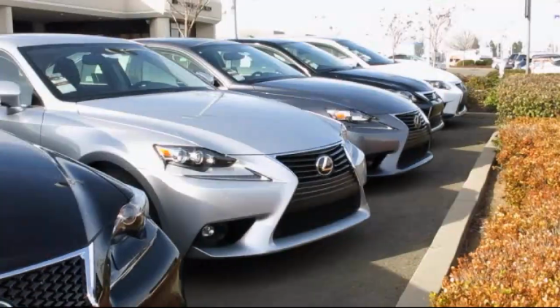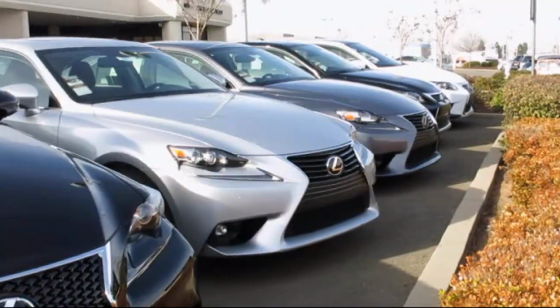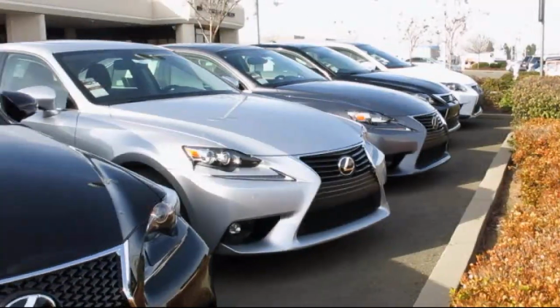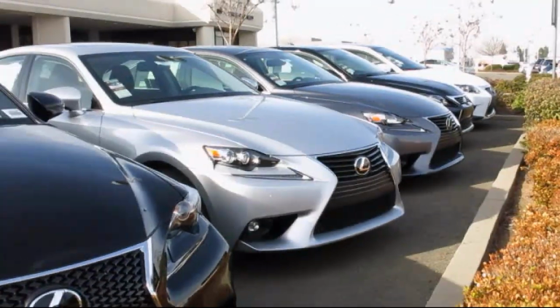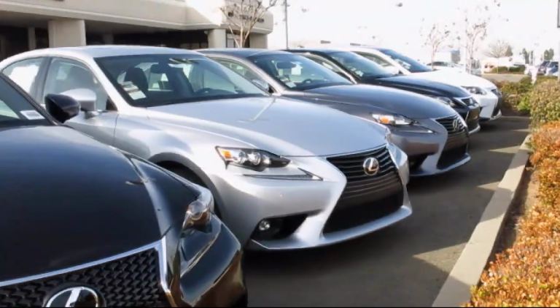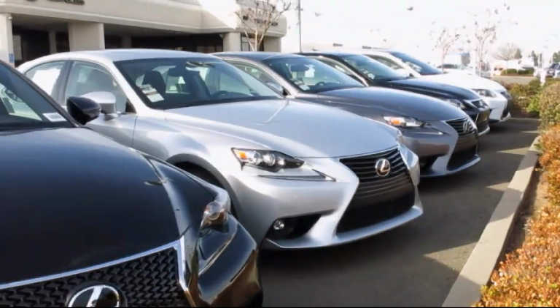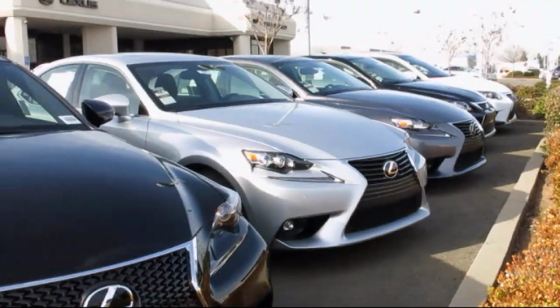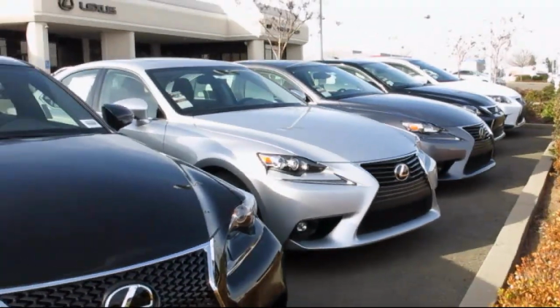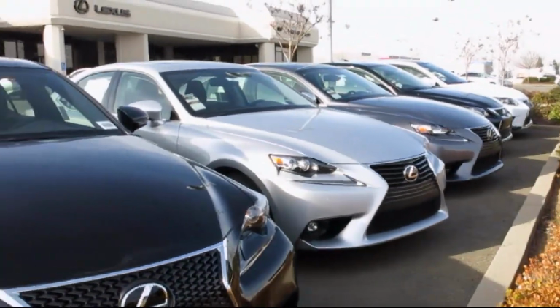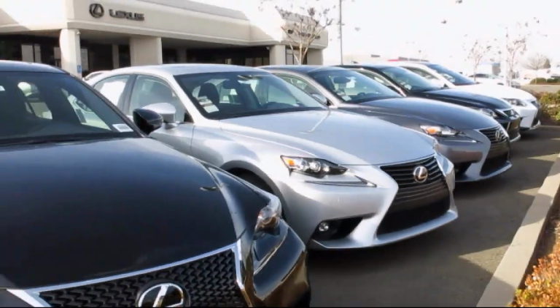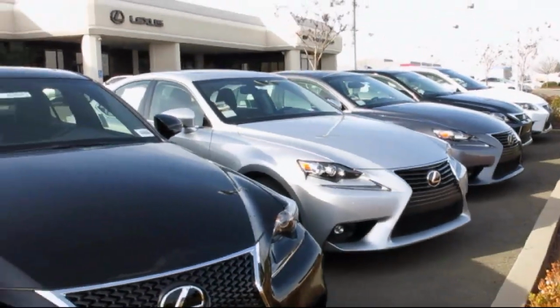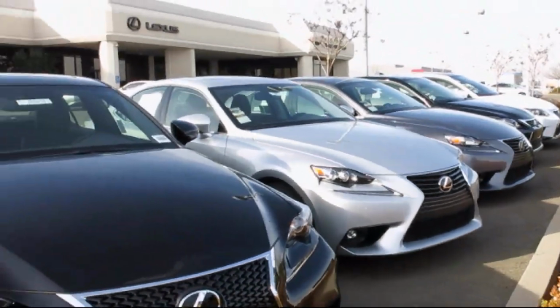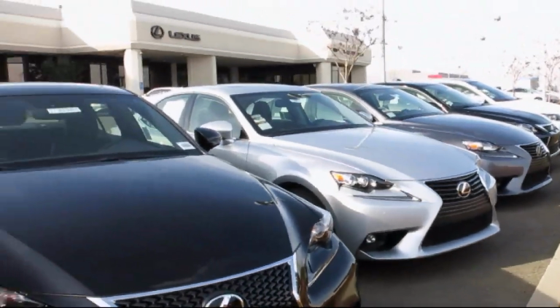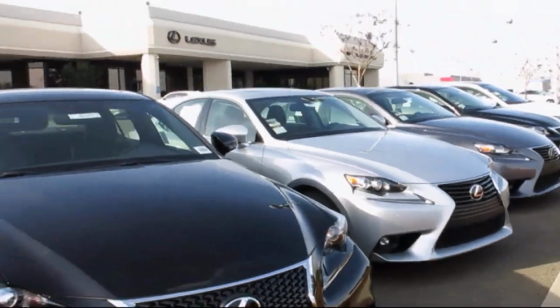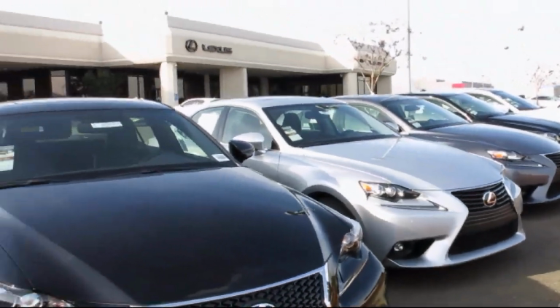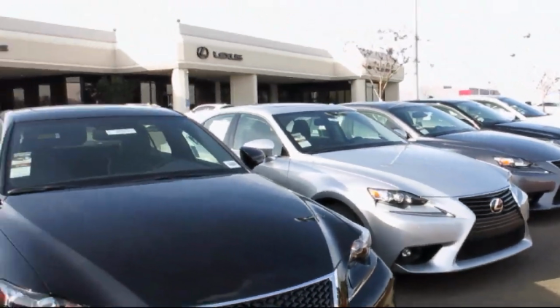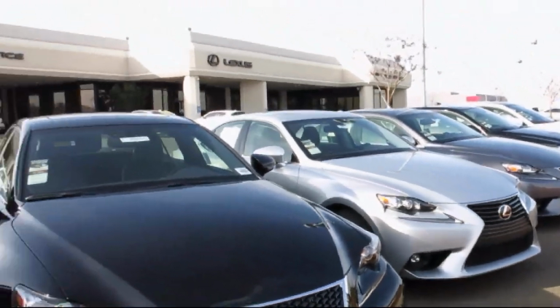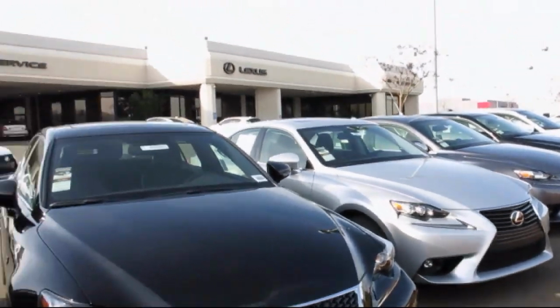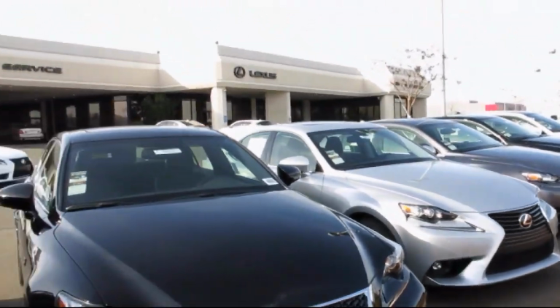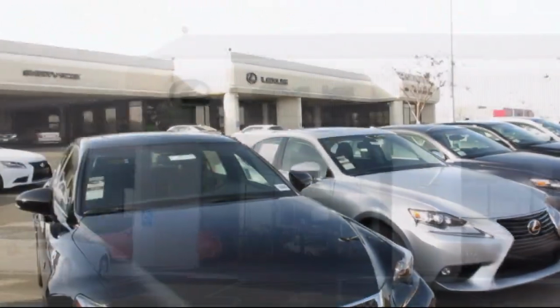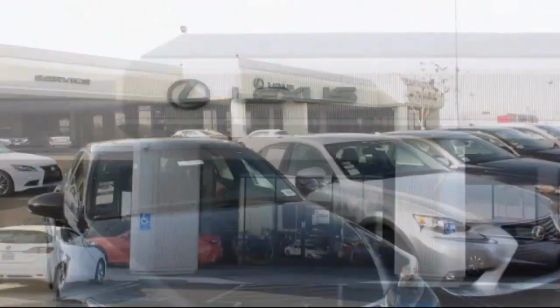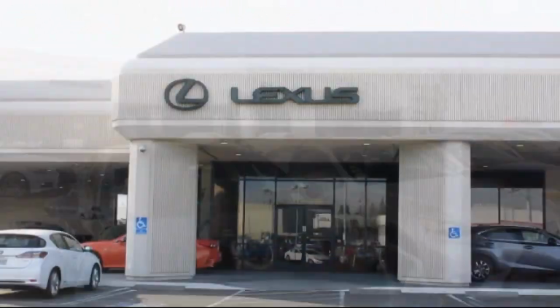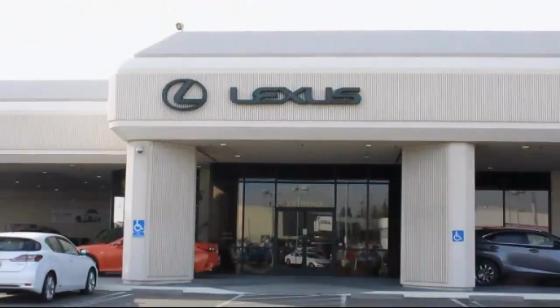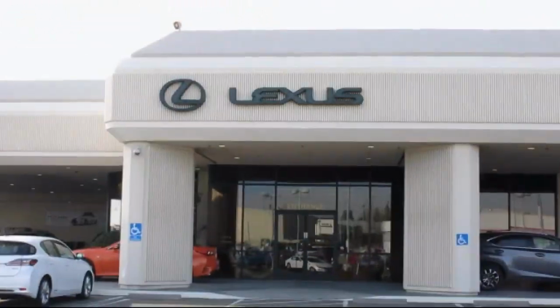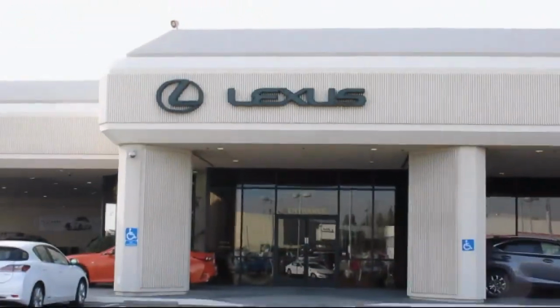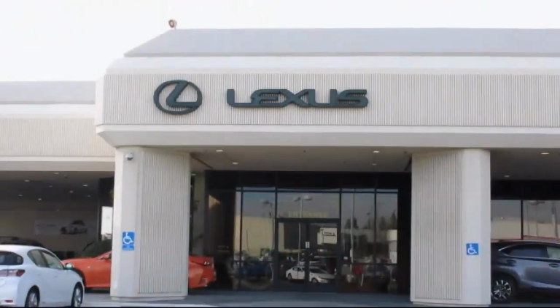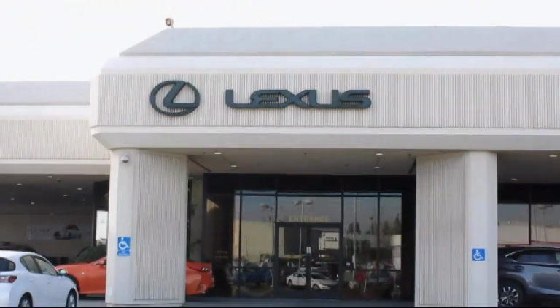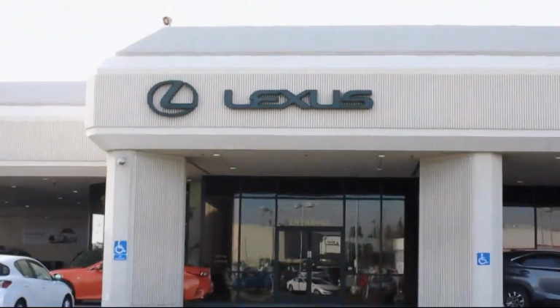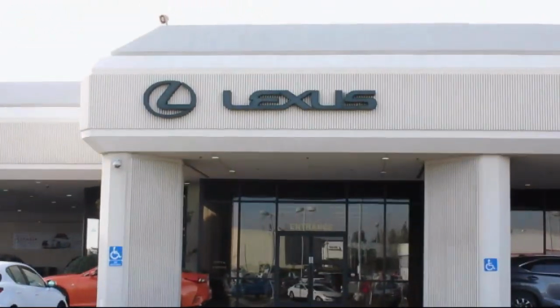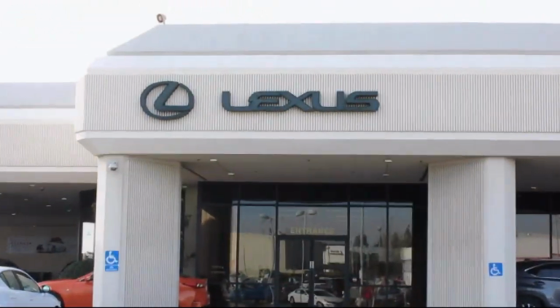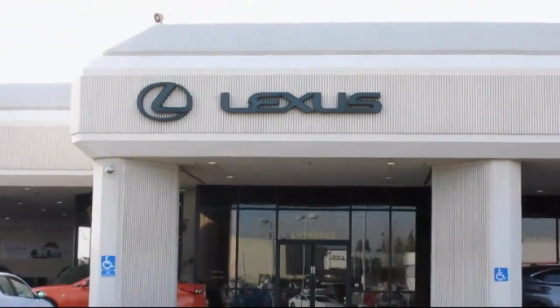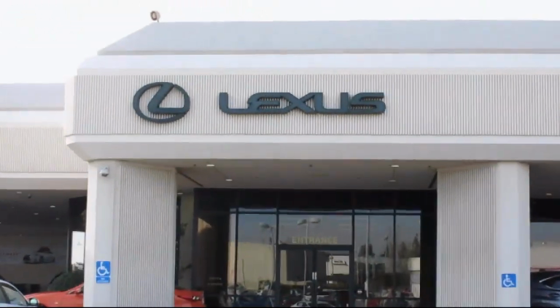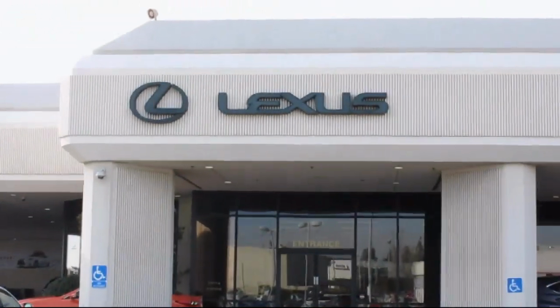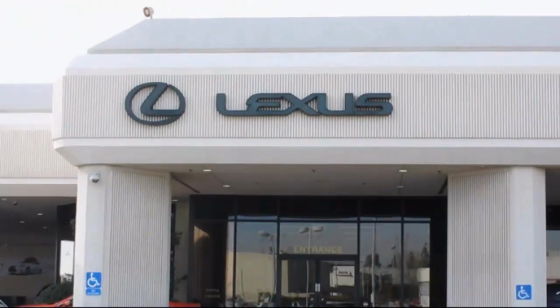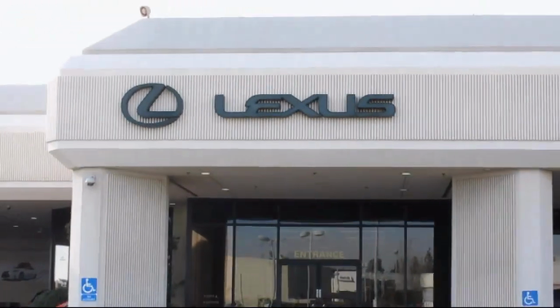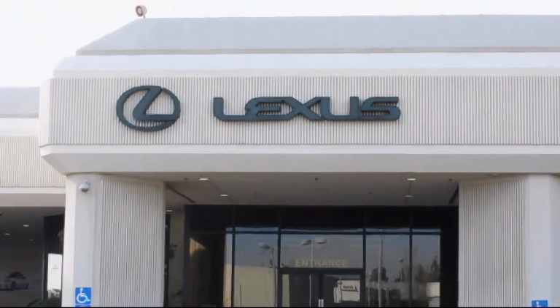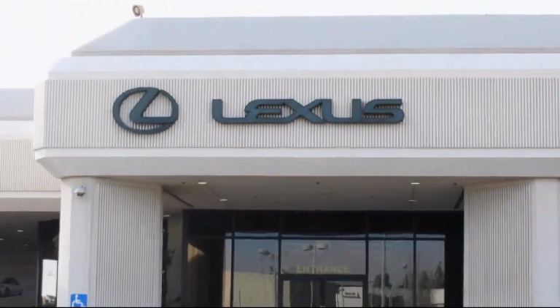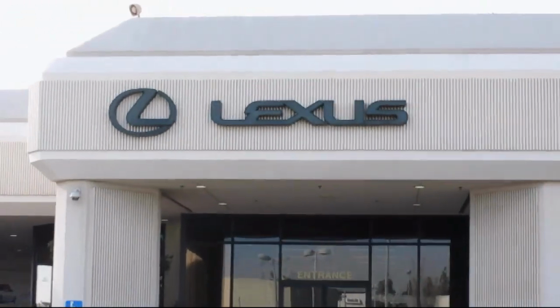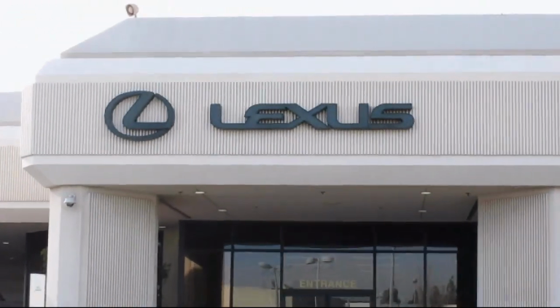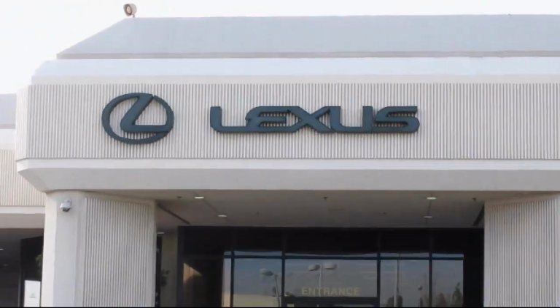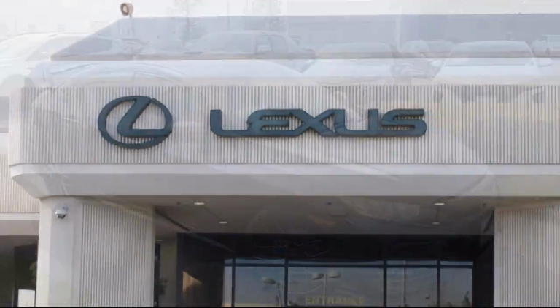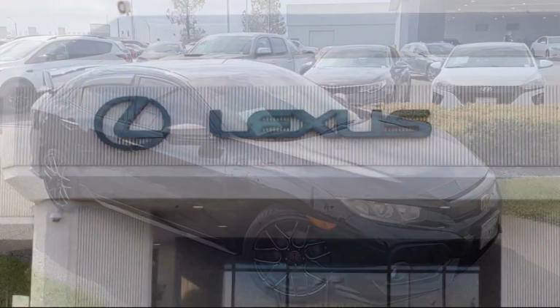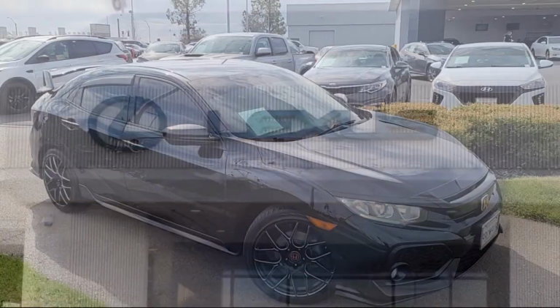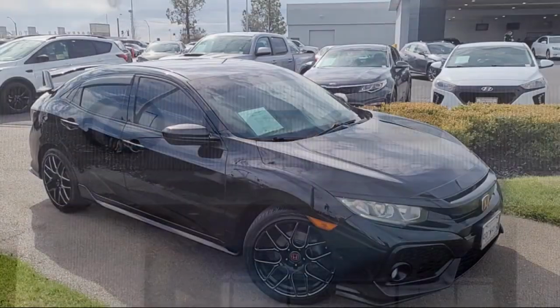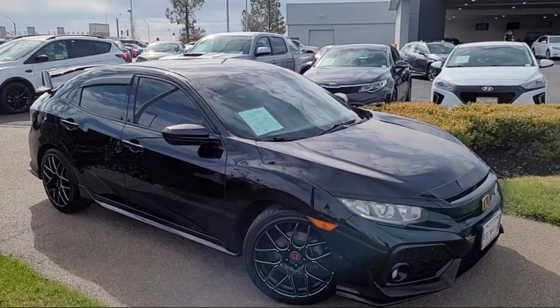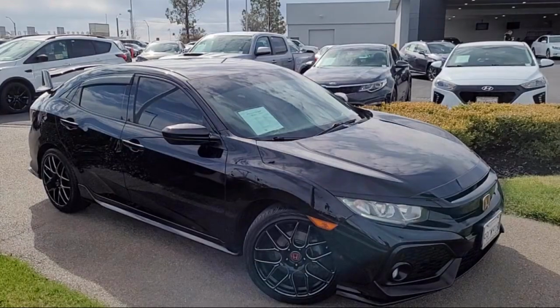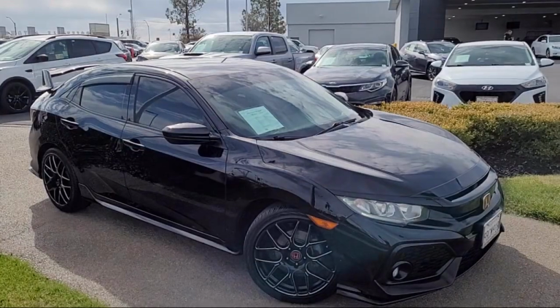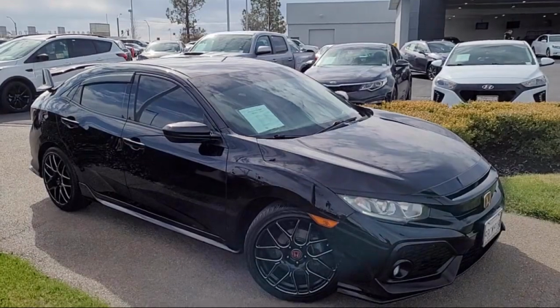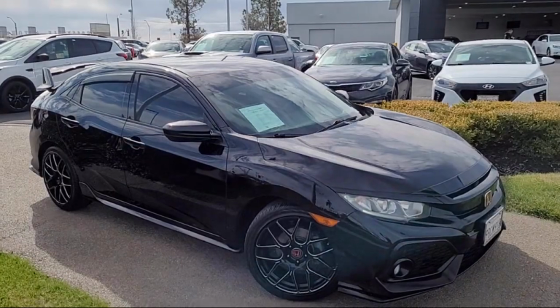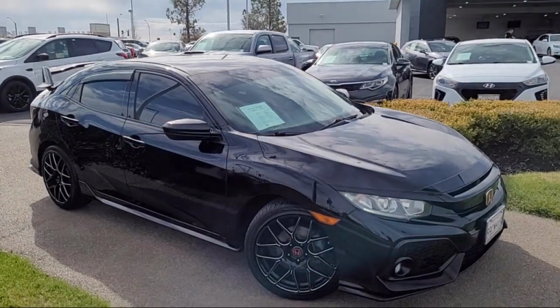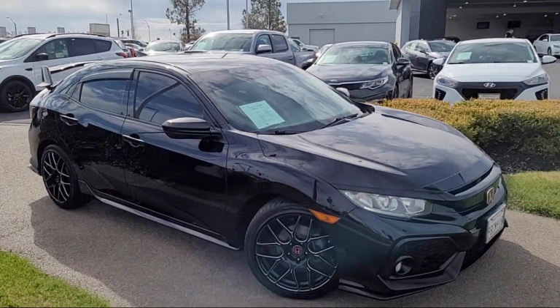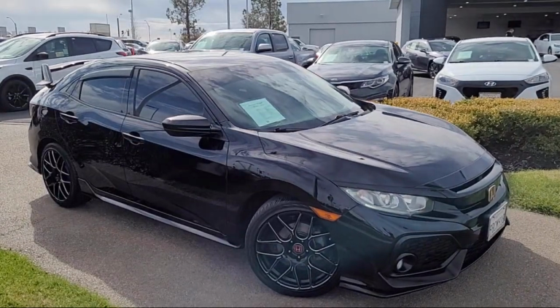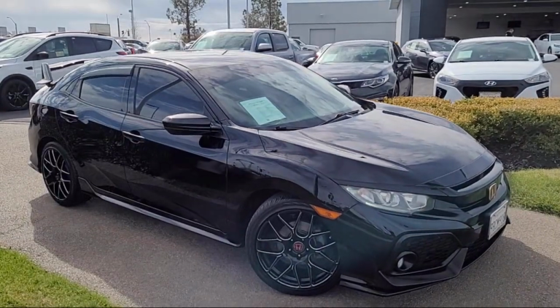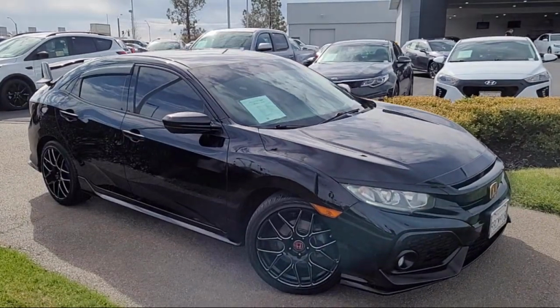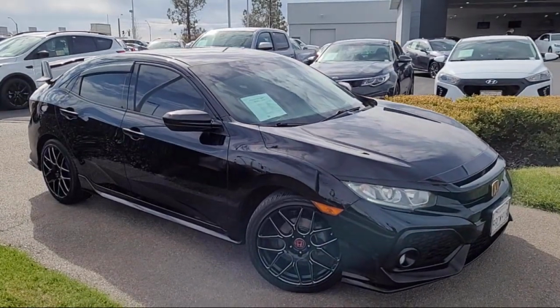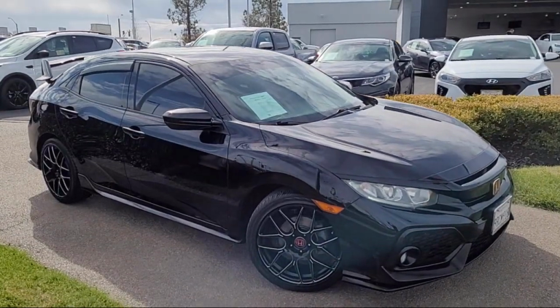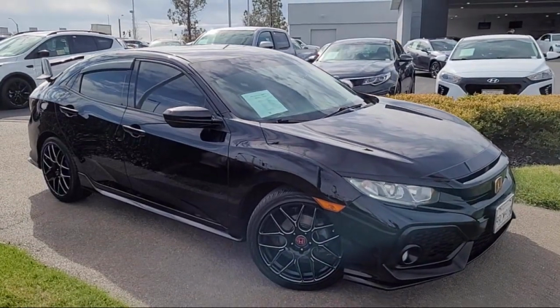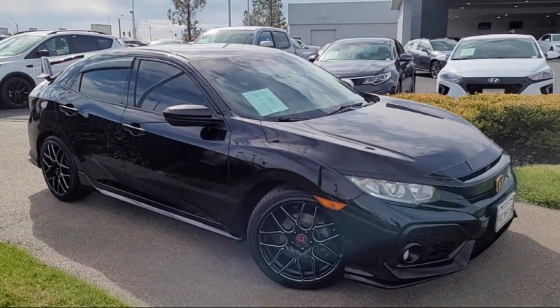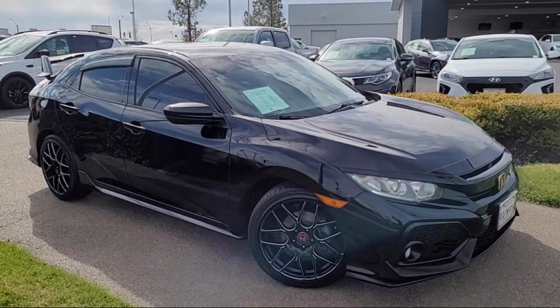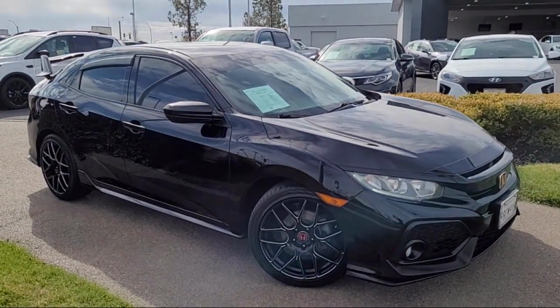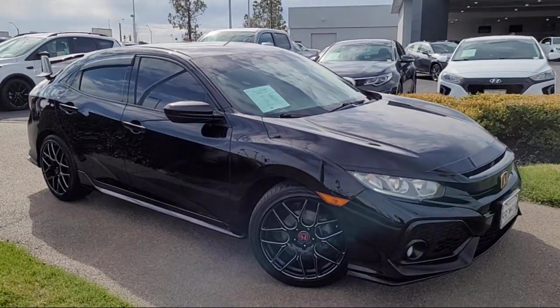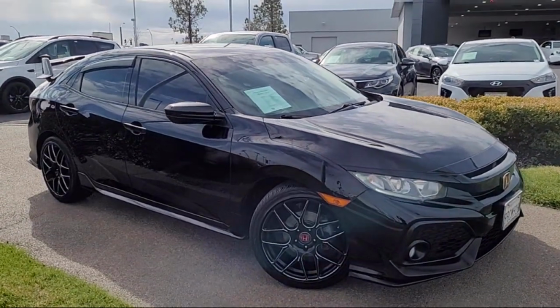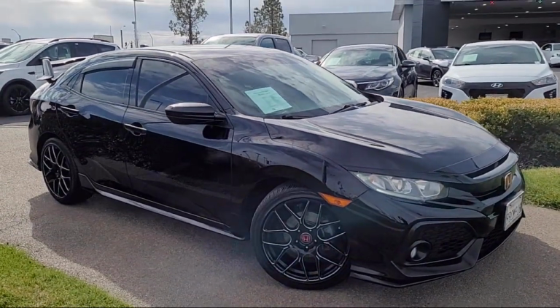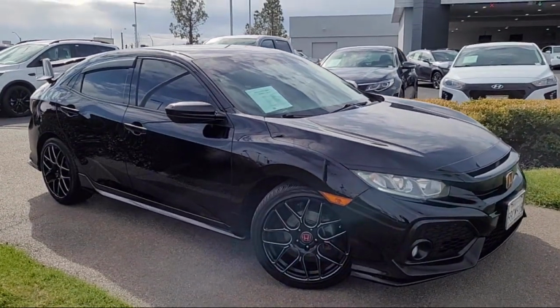Lexus of Roseville and the Roseville Auto Mall is proud to present another great vehicle from our selection of quality pre-owned cars, trucks, and SUVs.